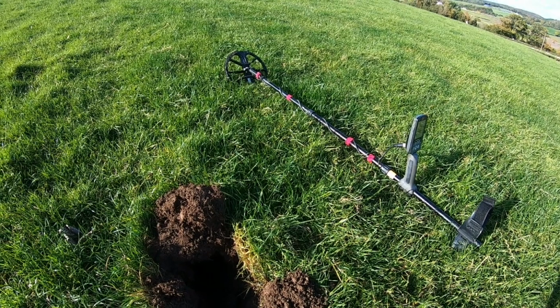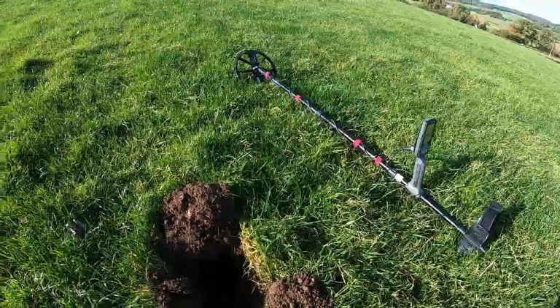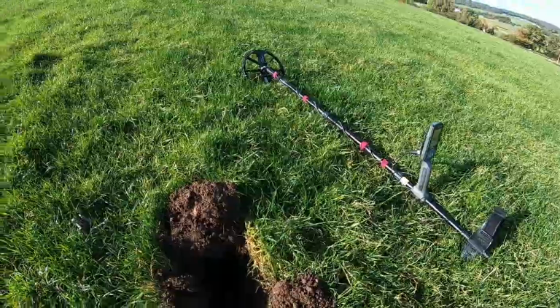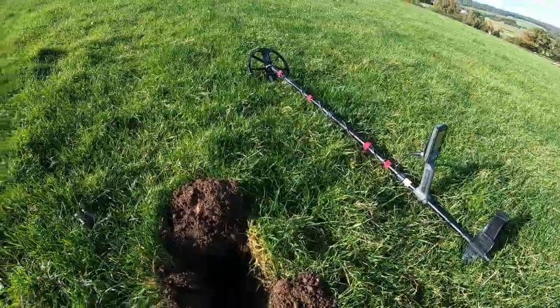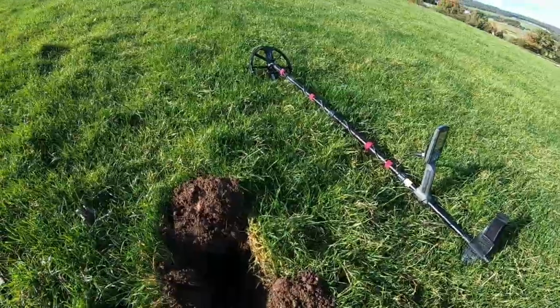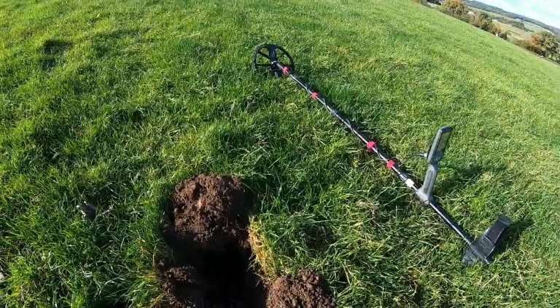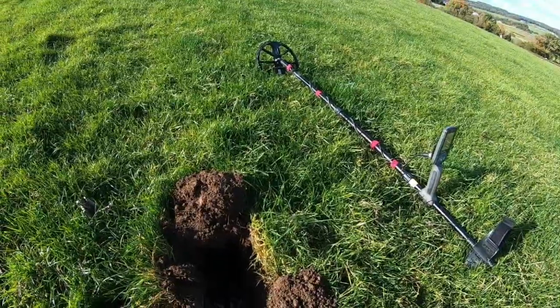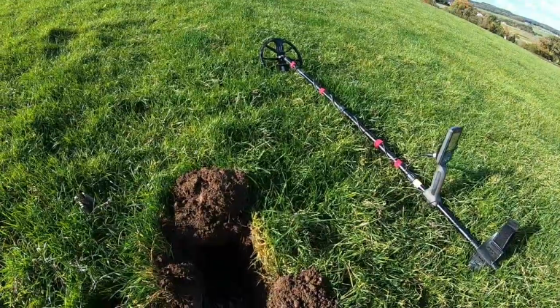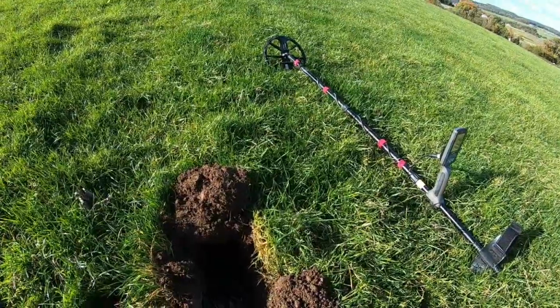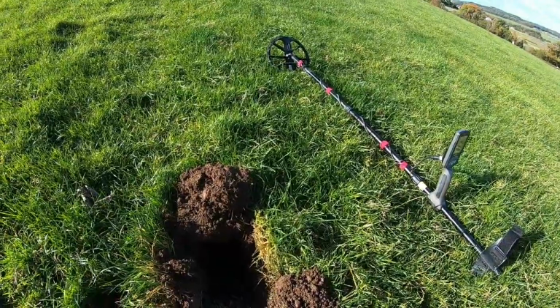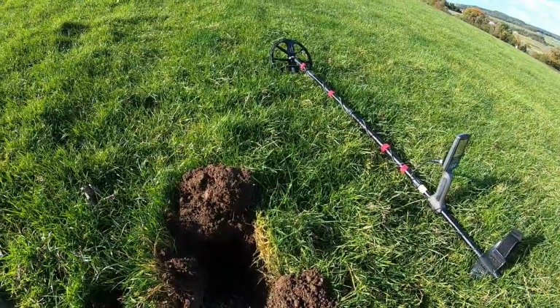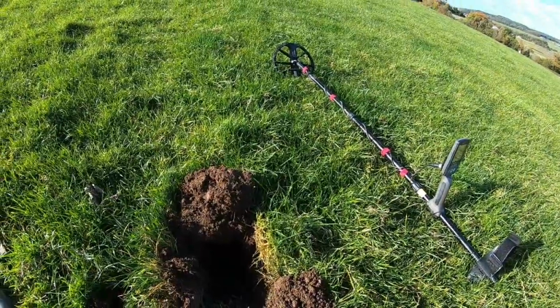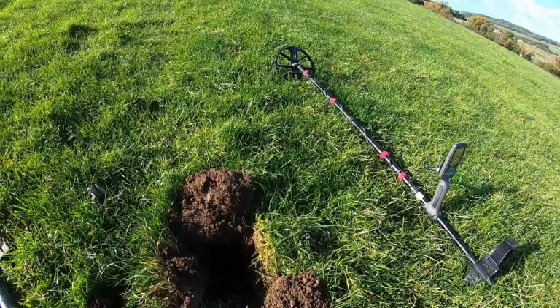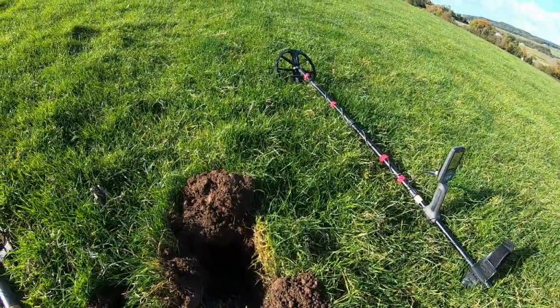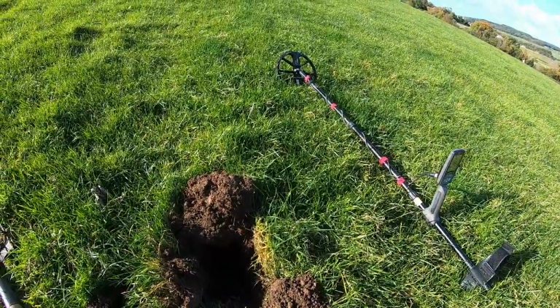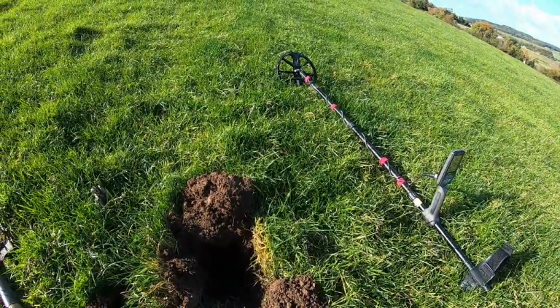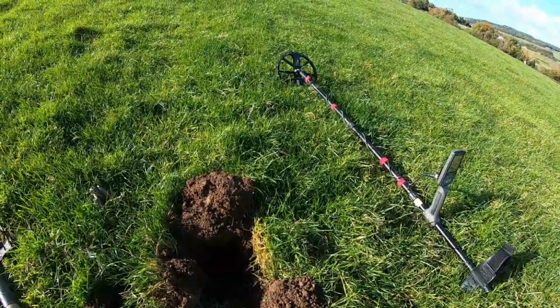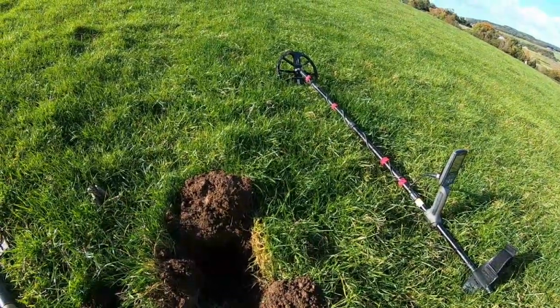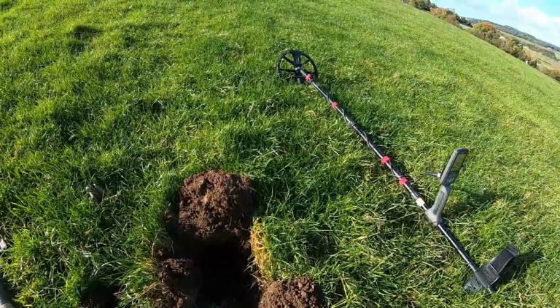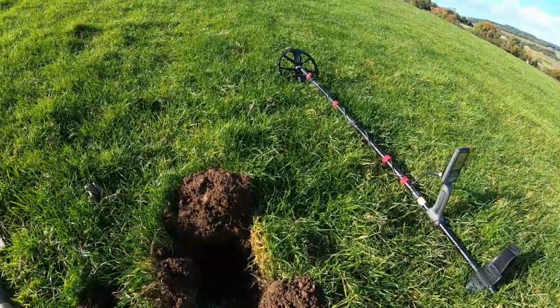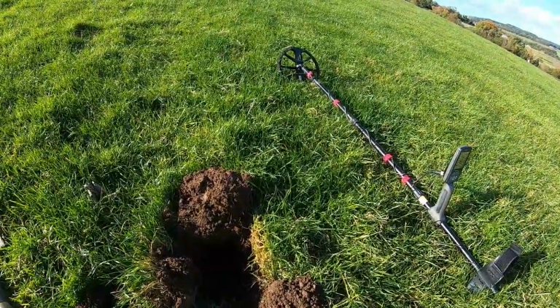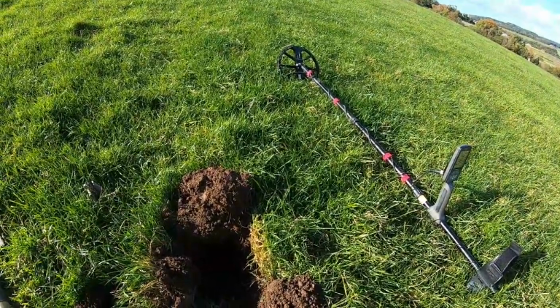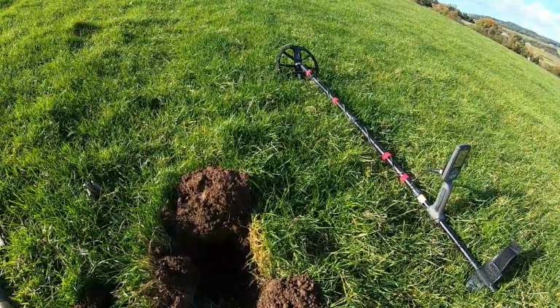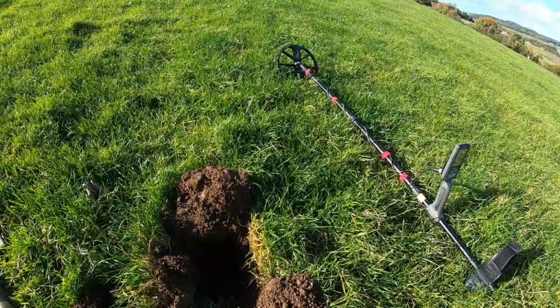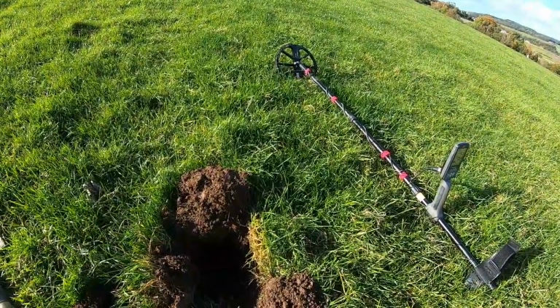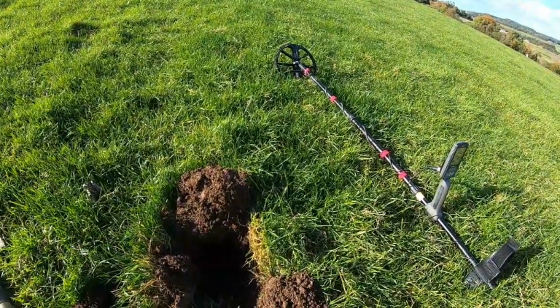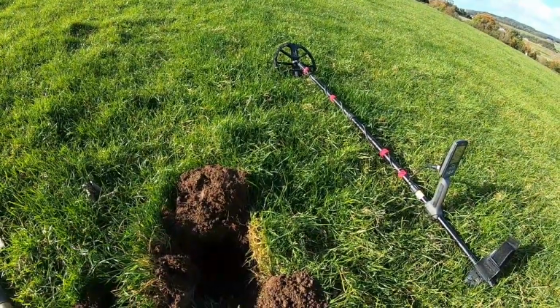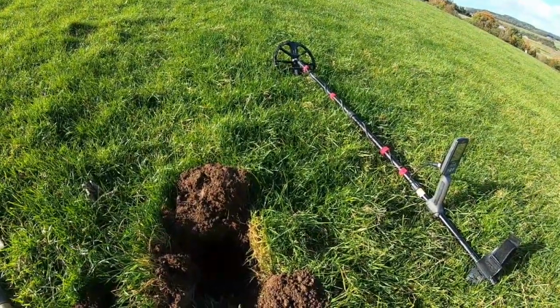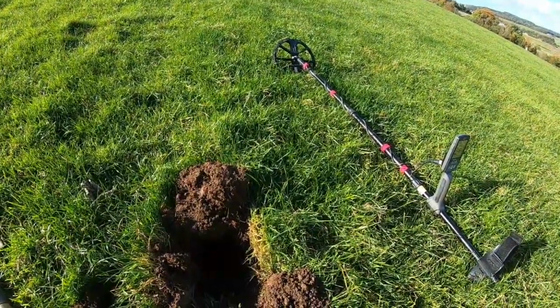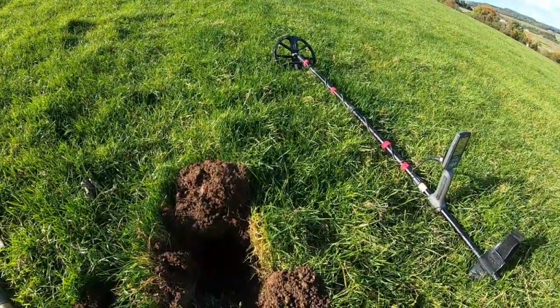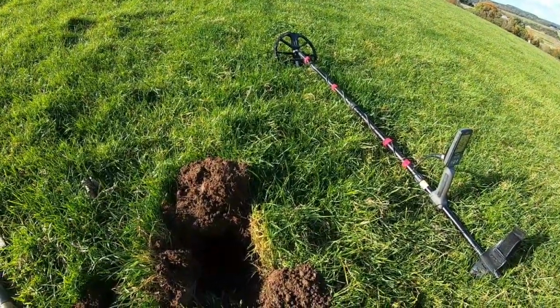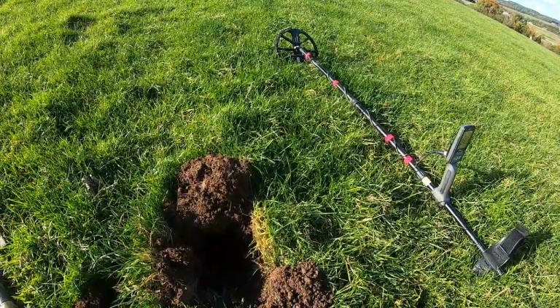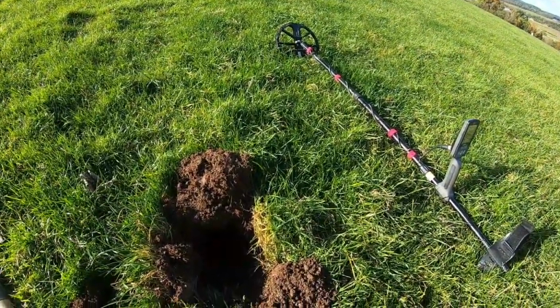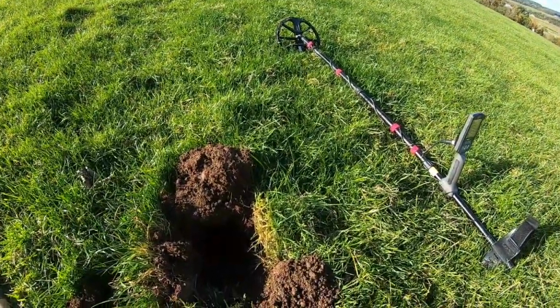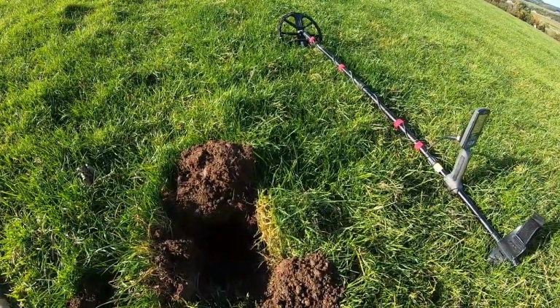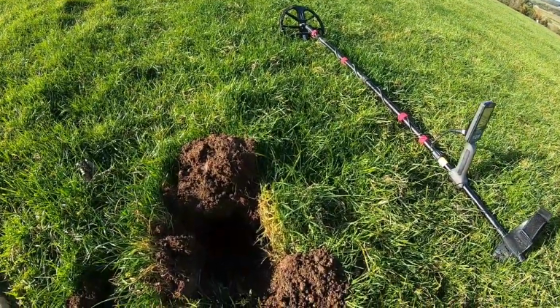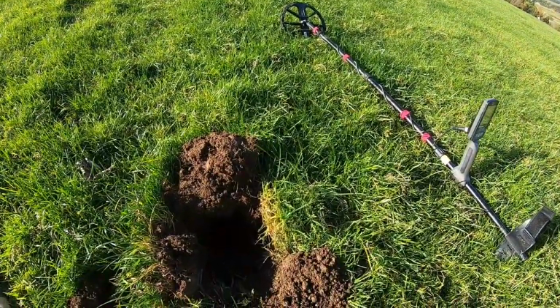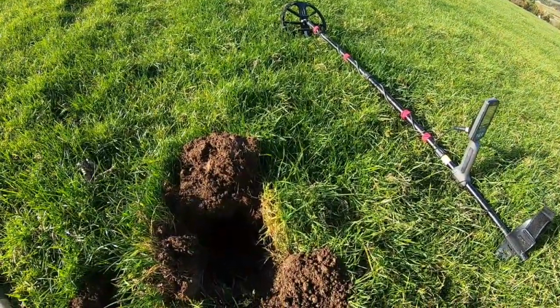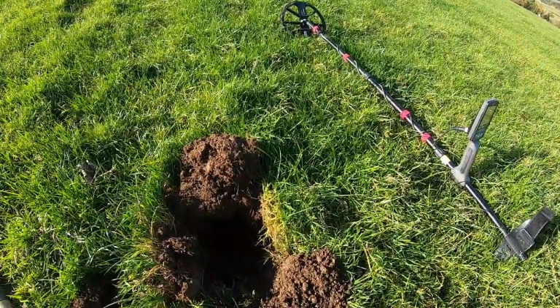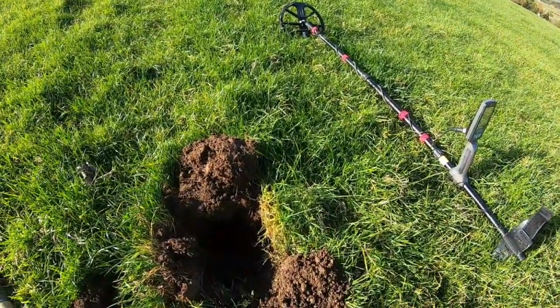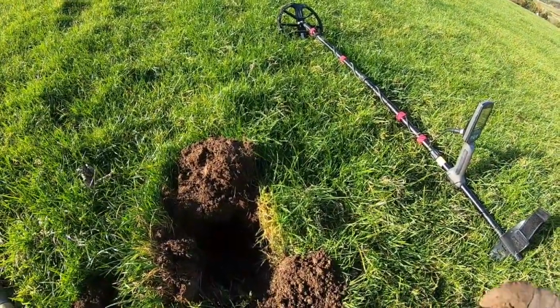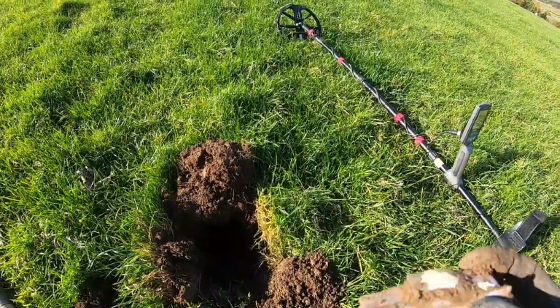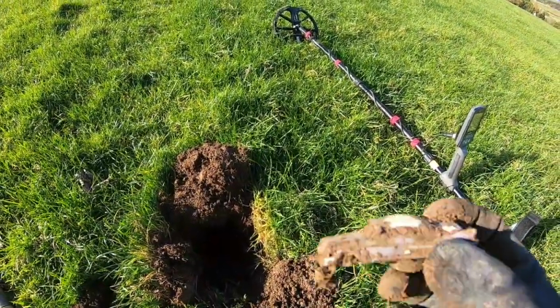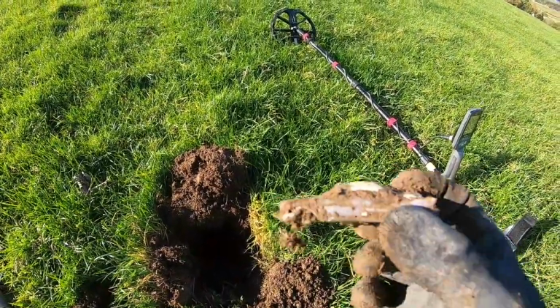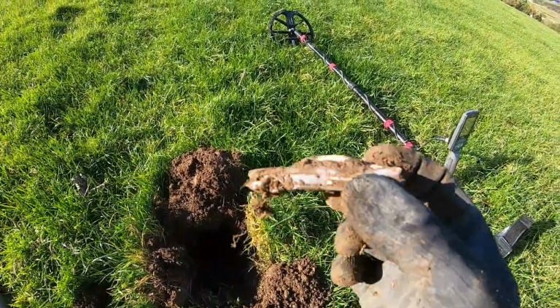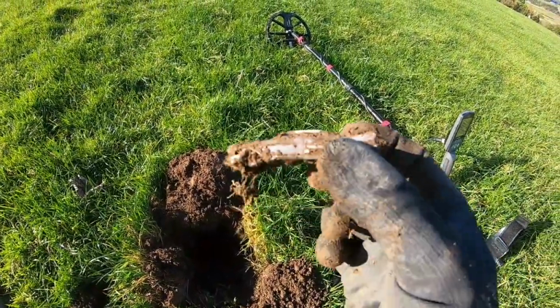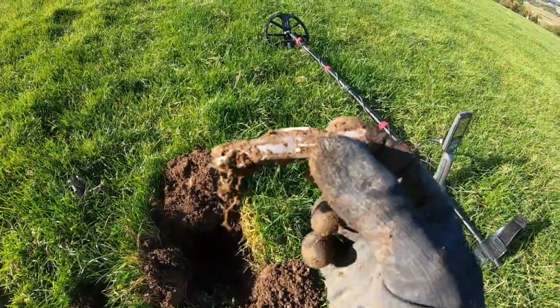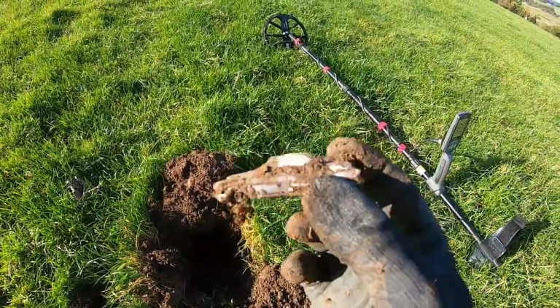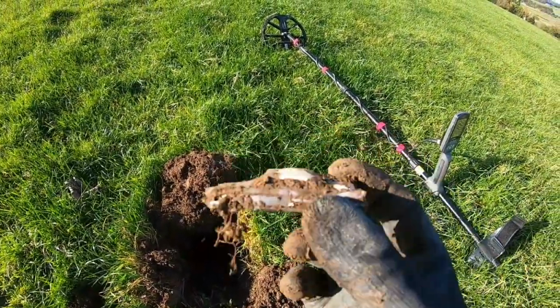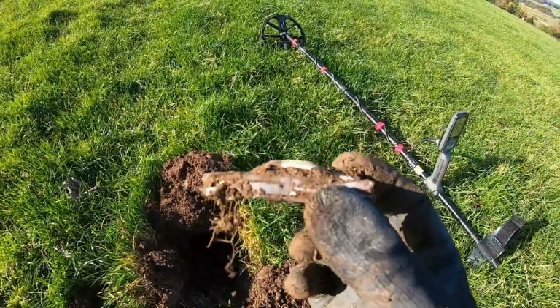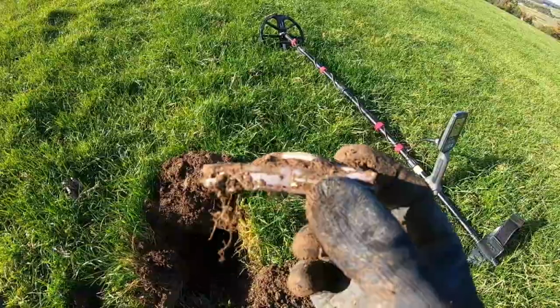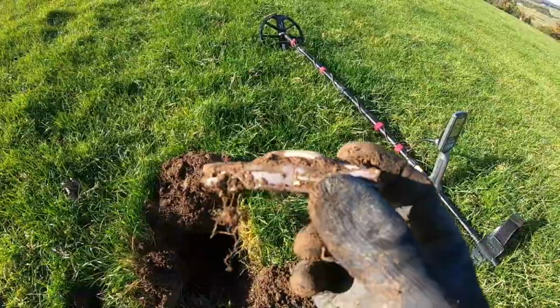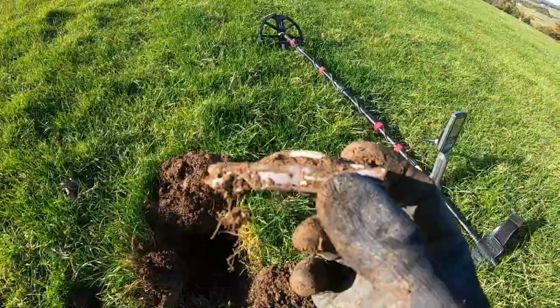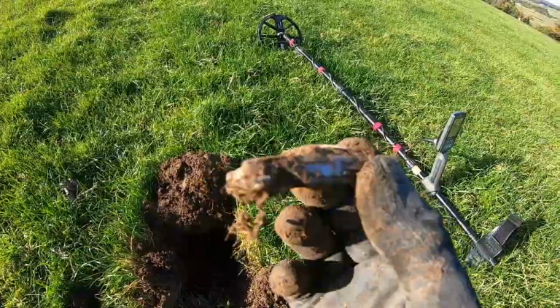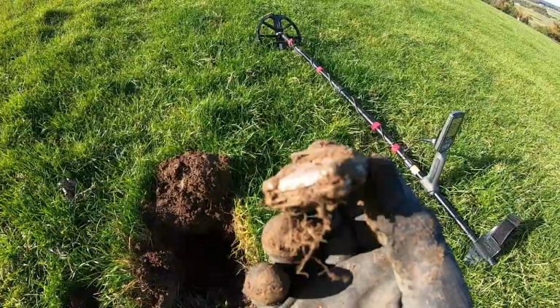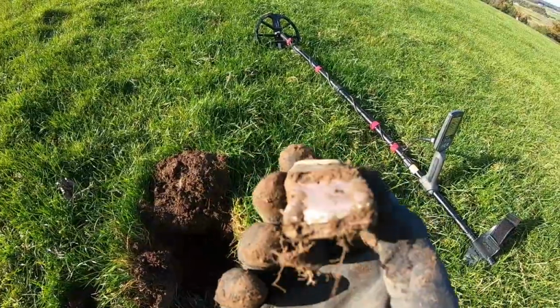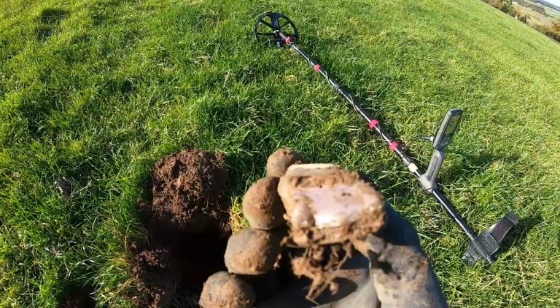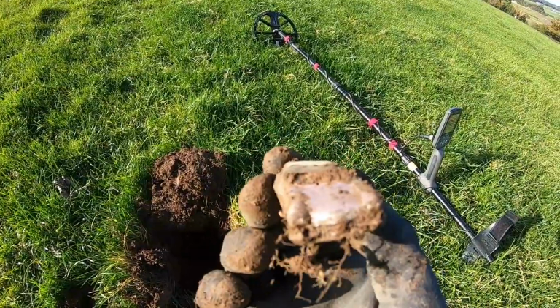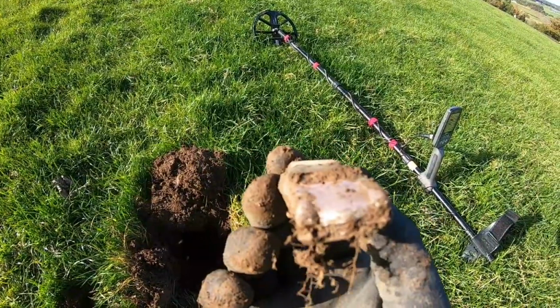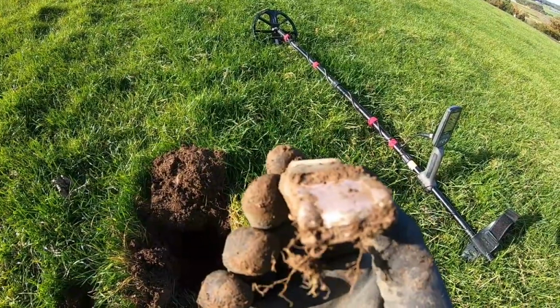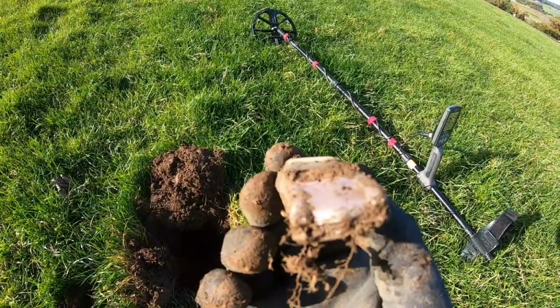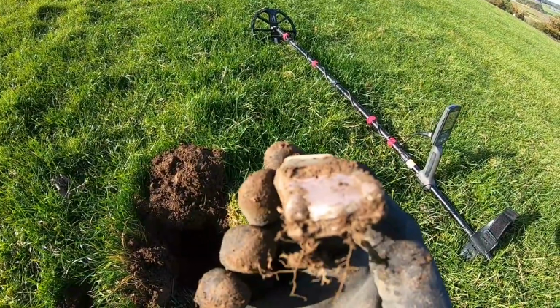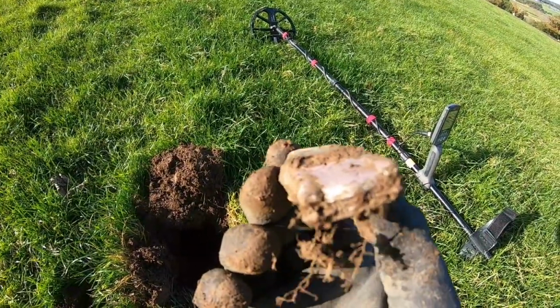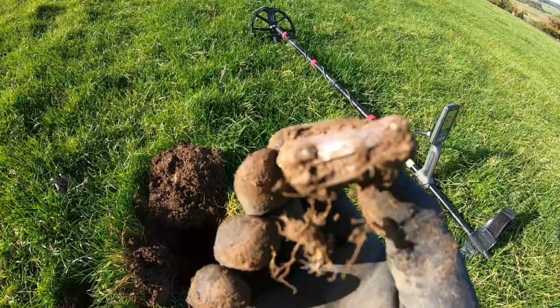Okay everyone, first target coming in at a solid 23 and it is a classic toy car.